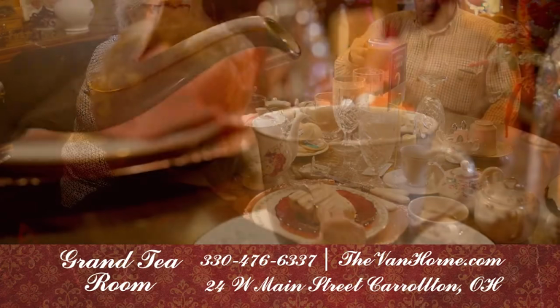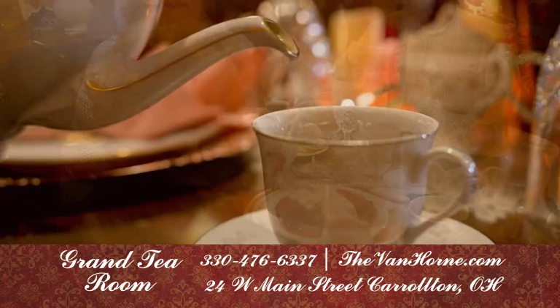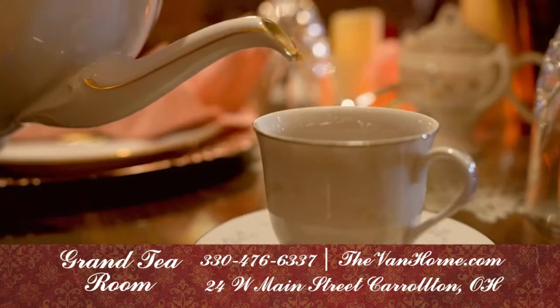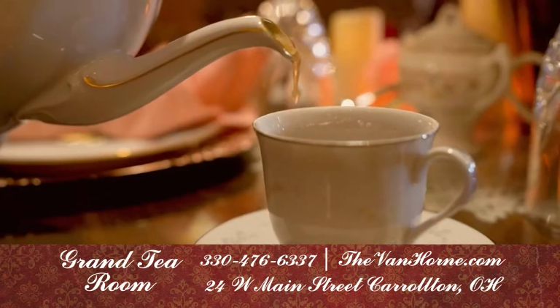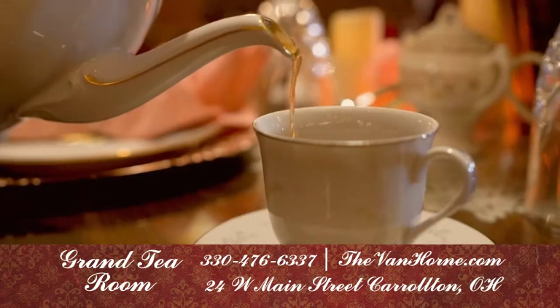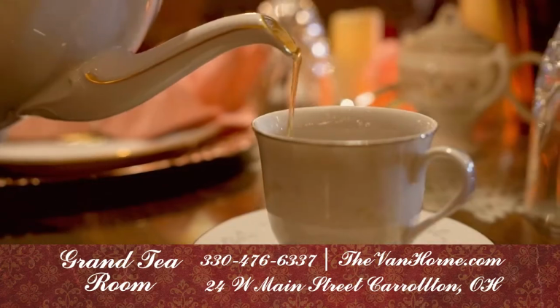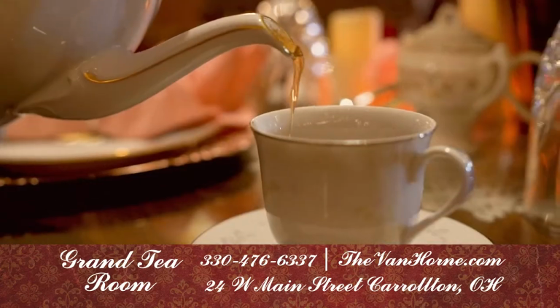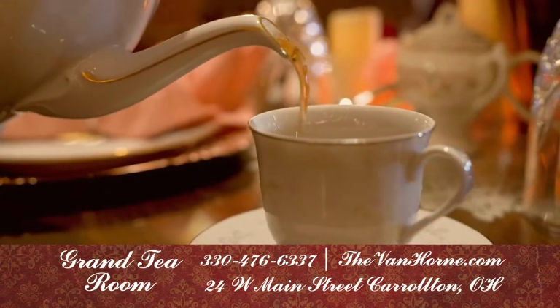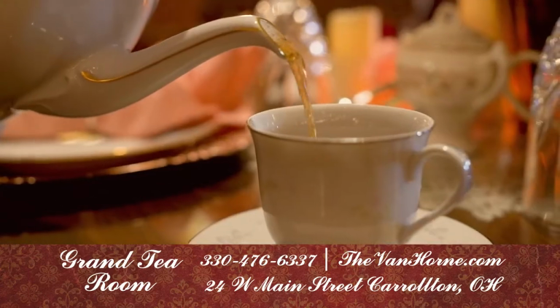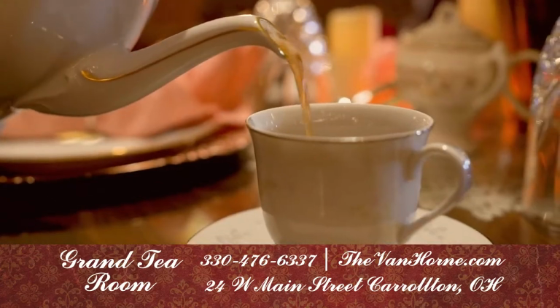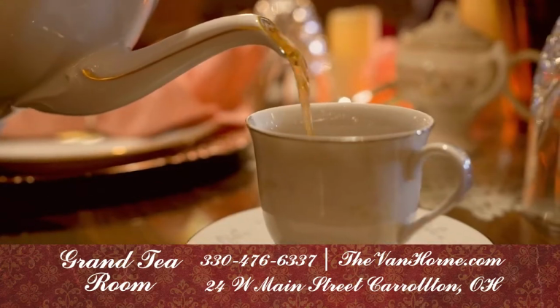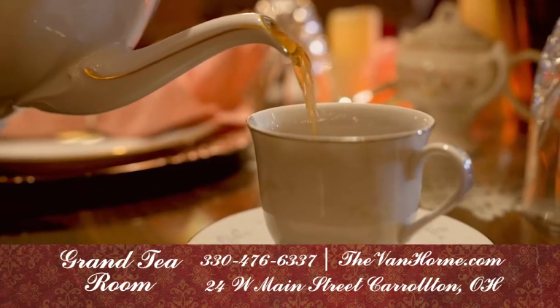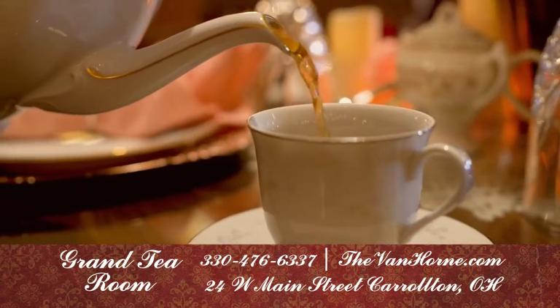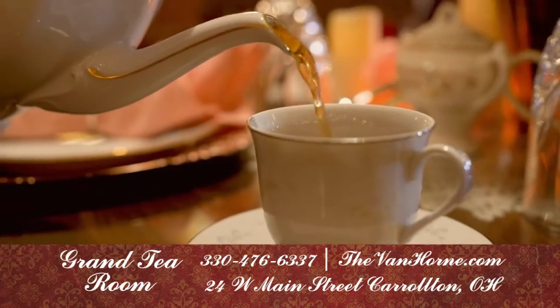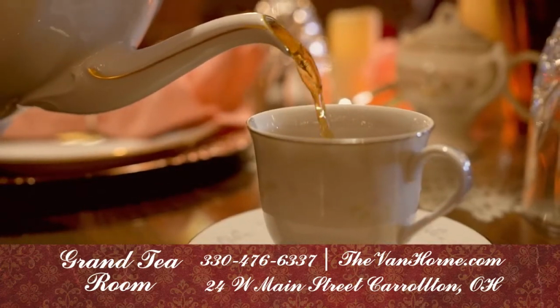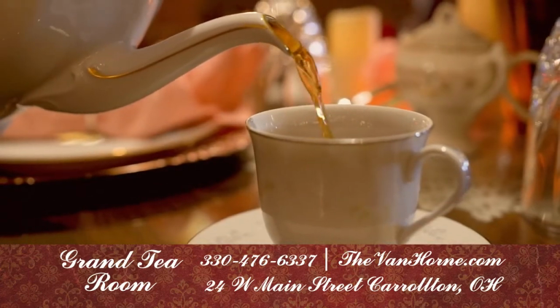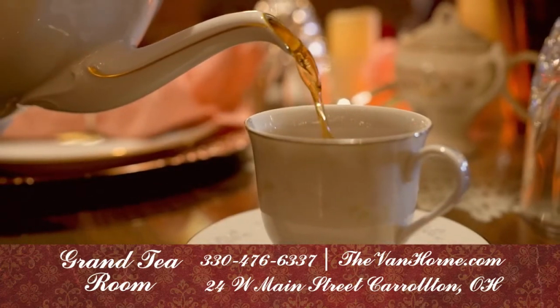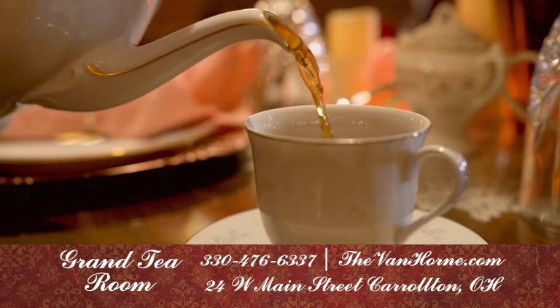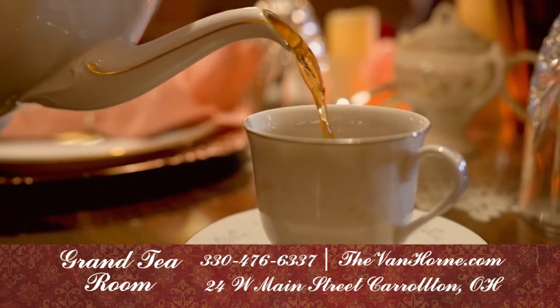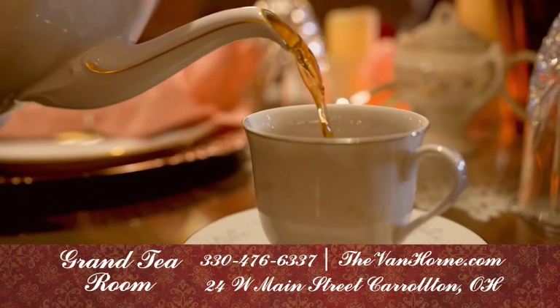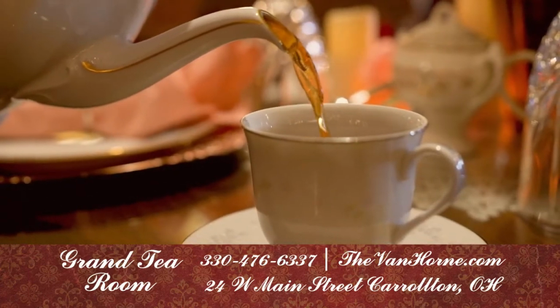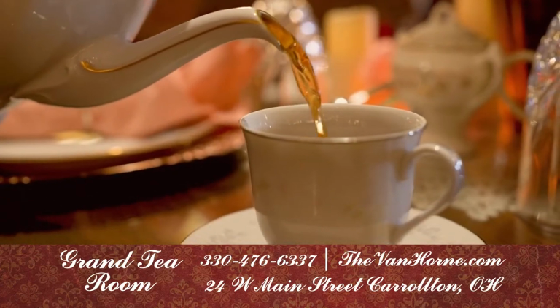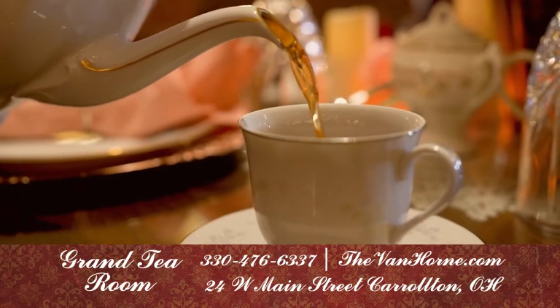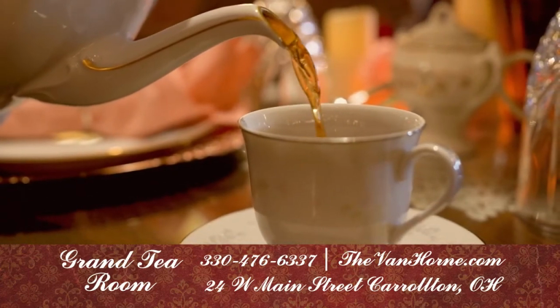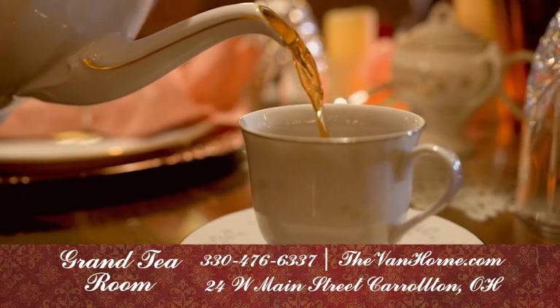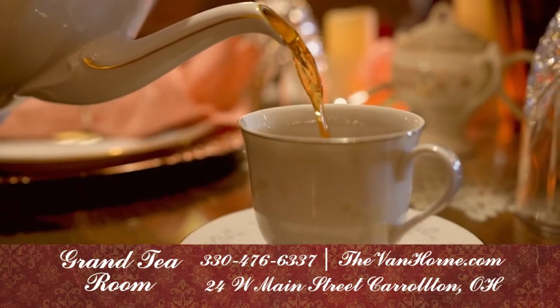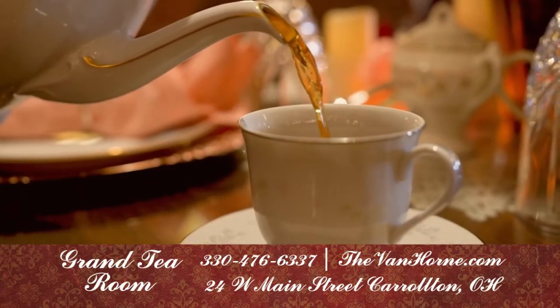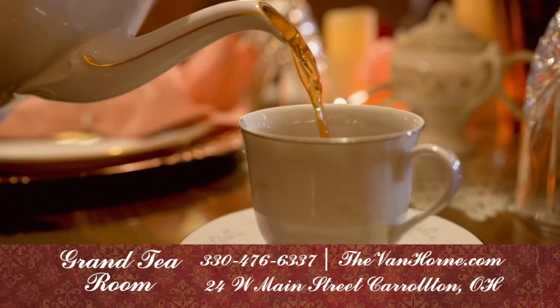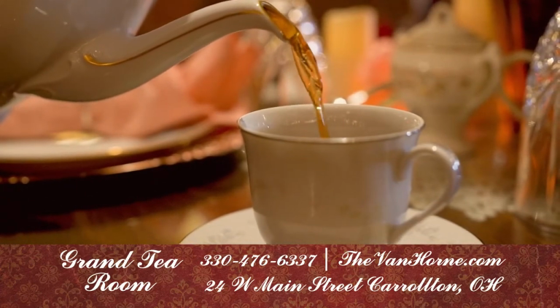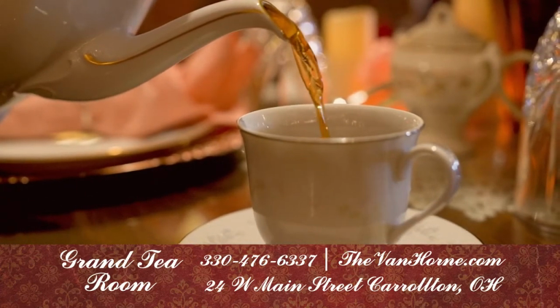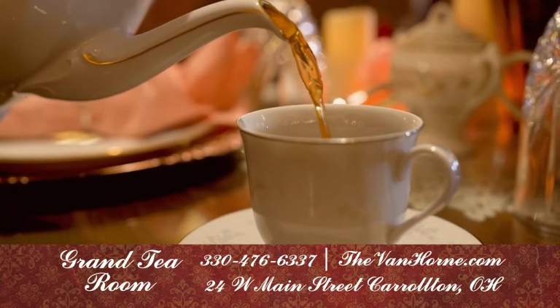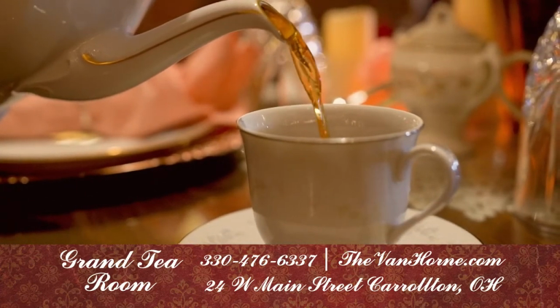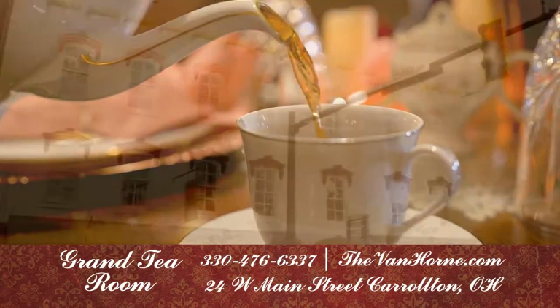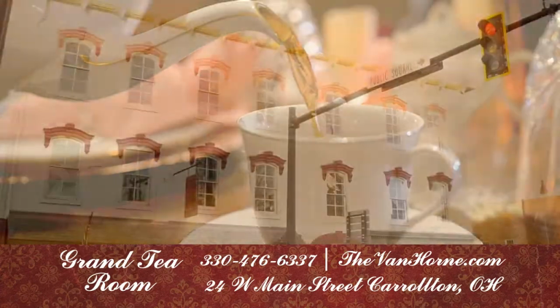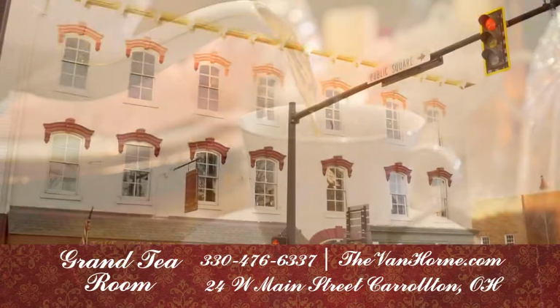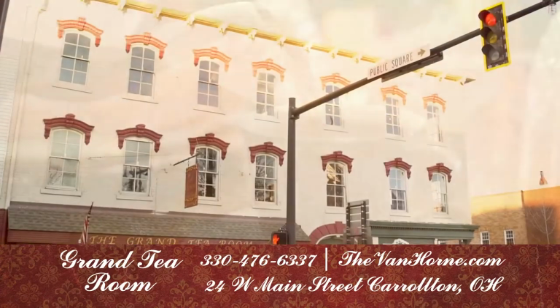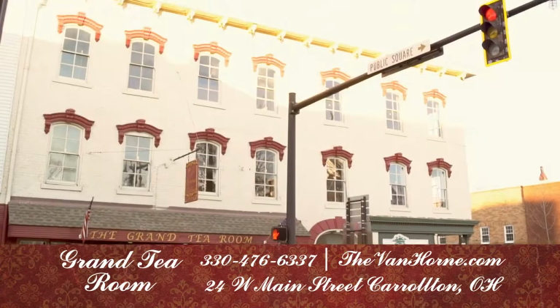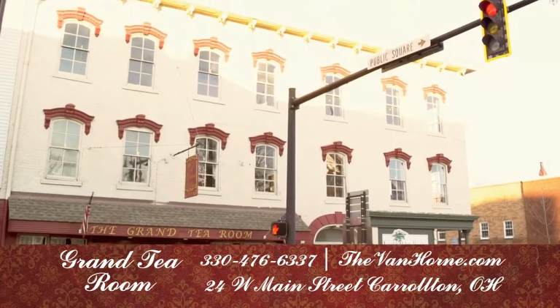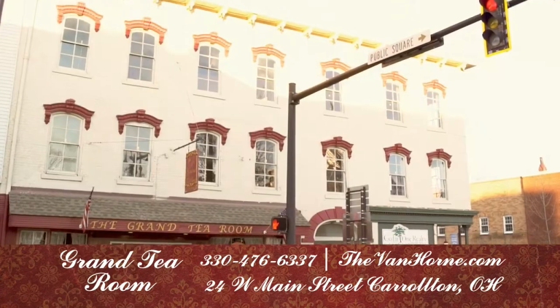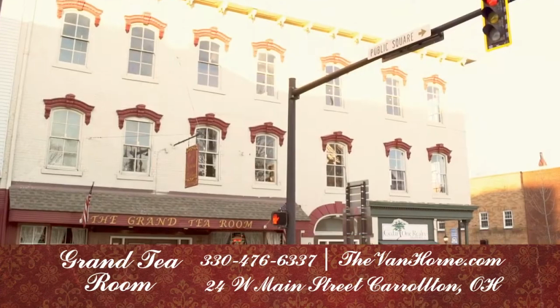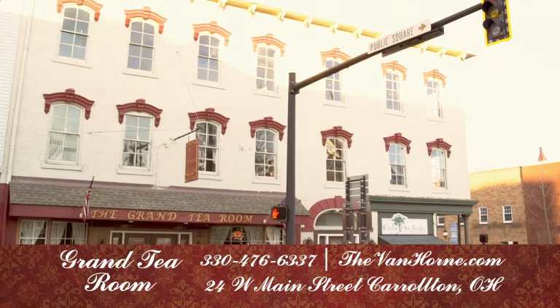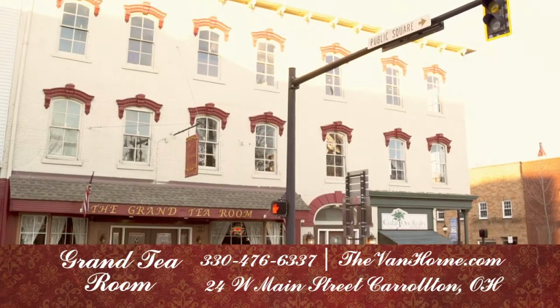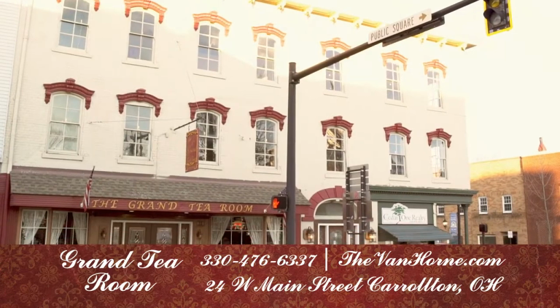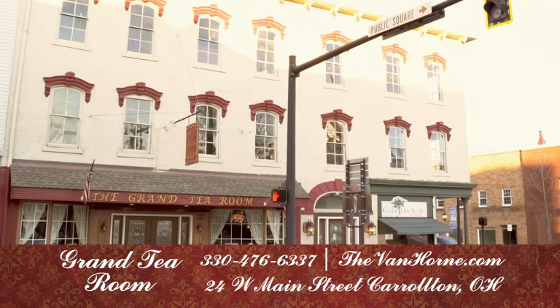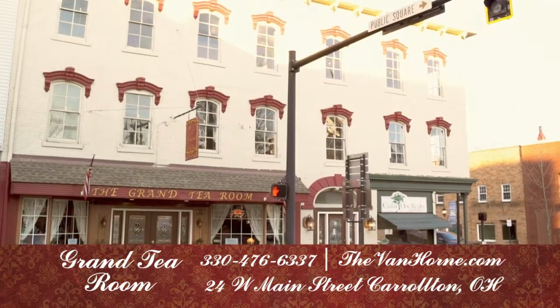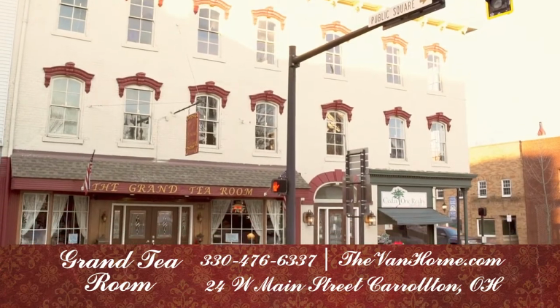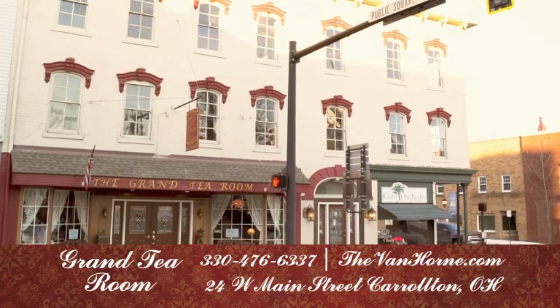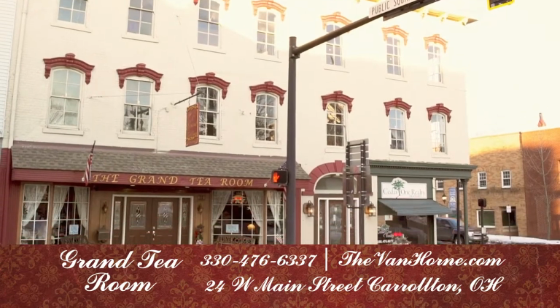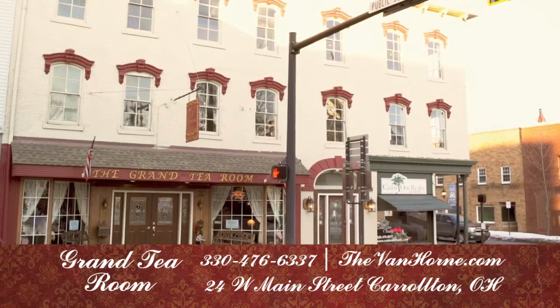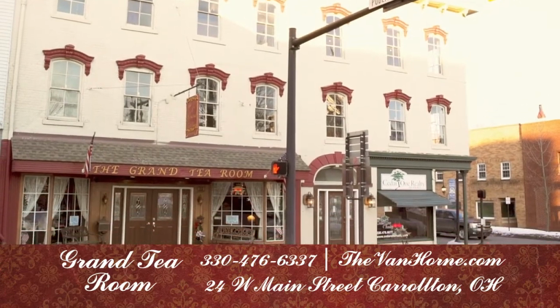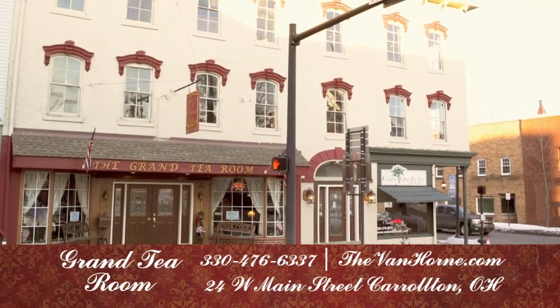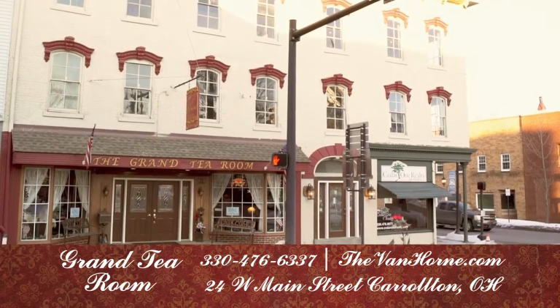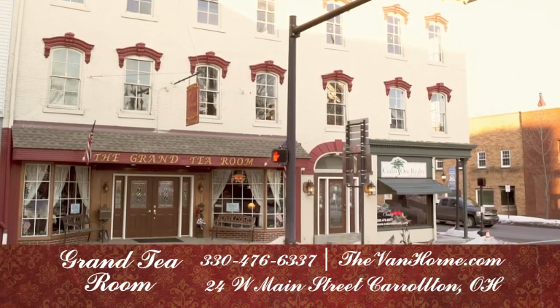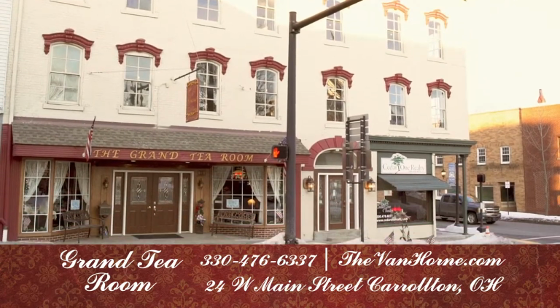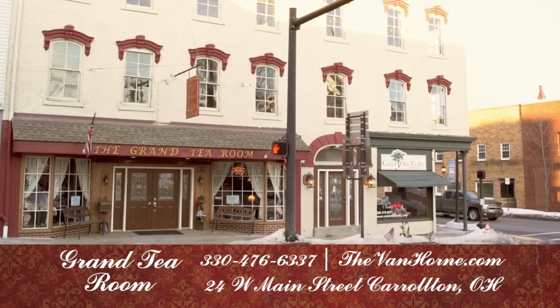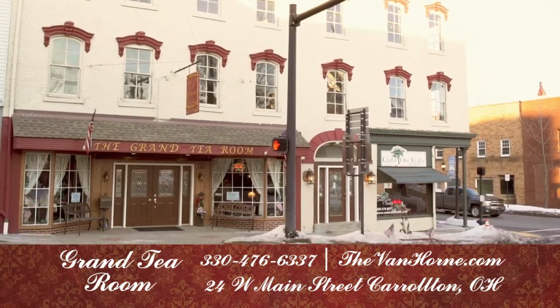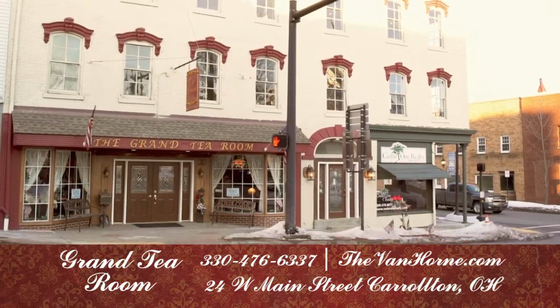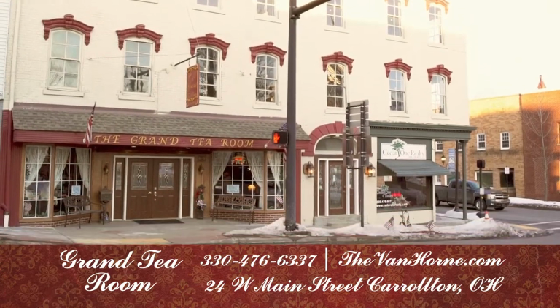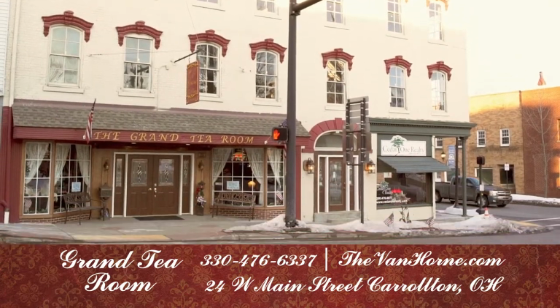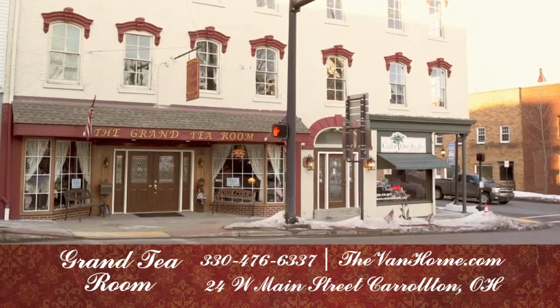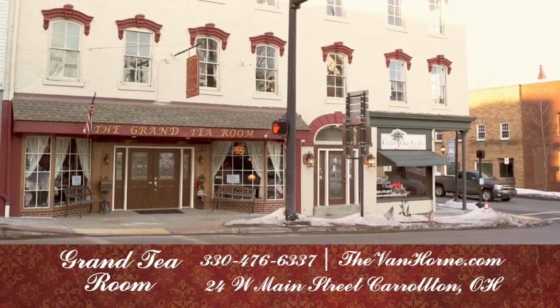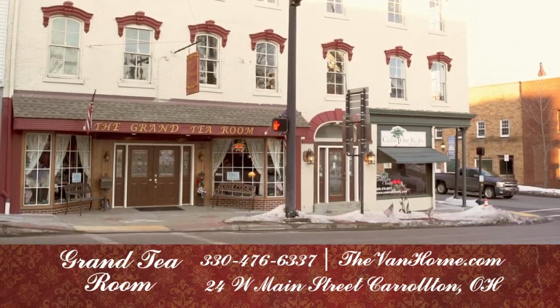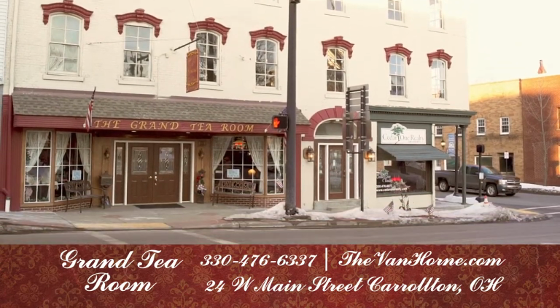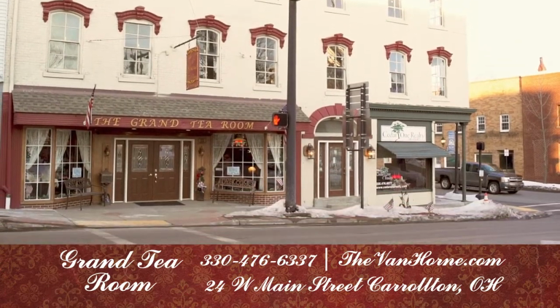This unique experience will have you returning again and again. Please visit our website for daily specials and tea room hours.